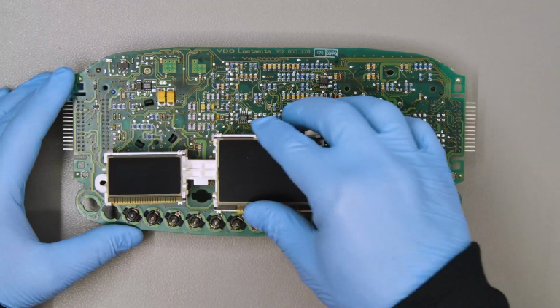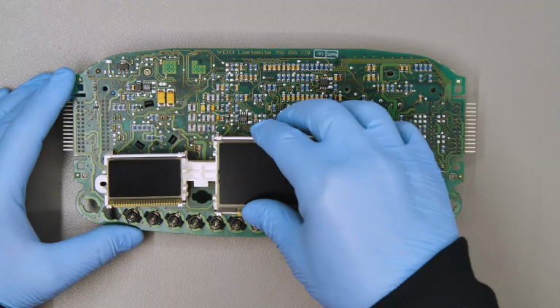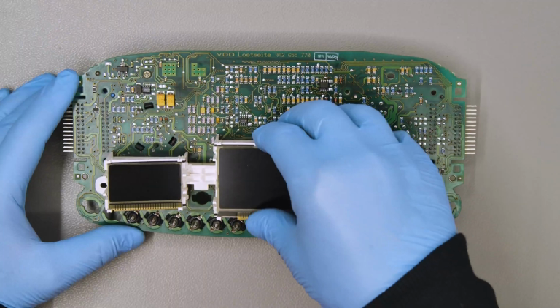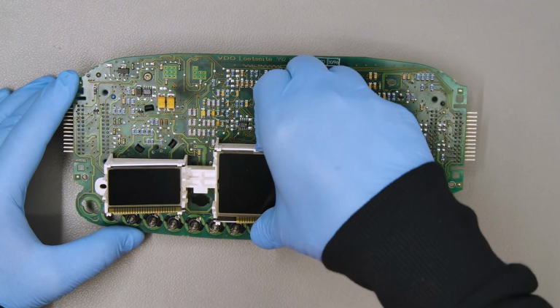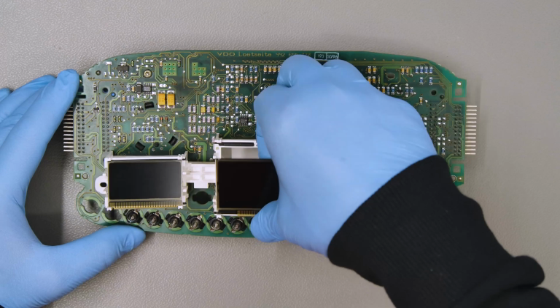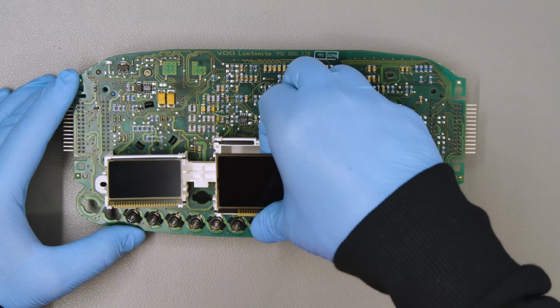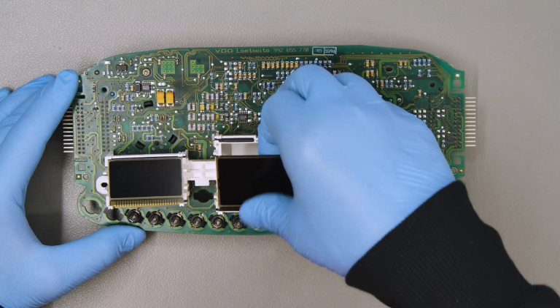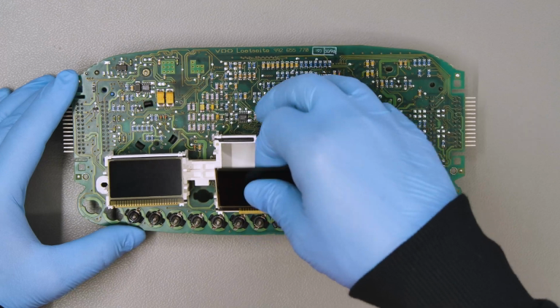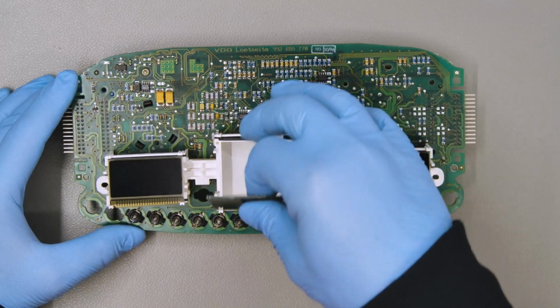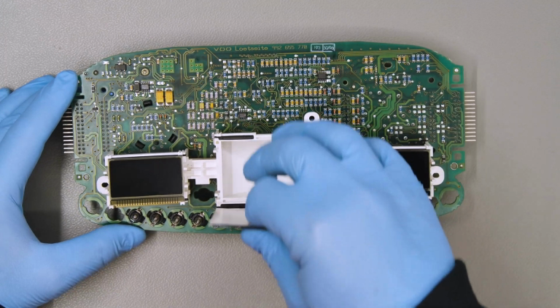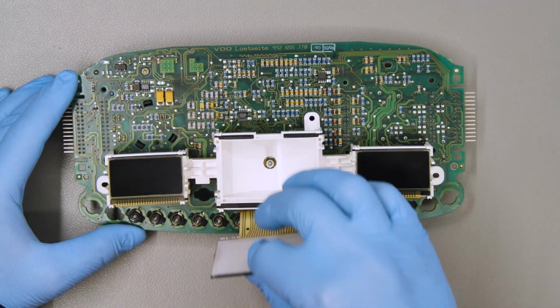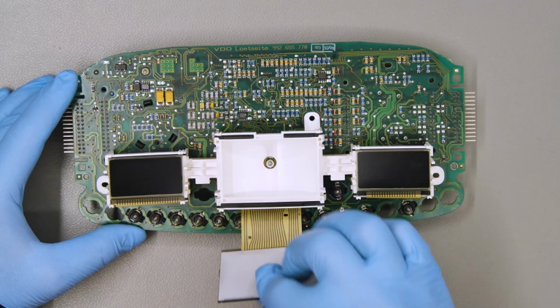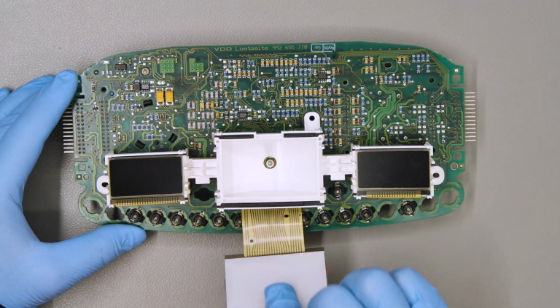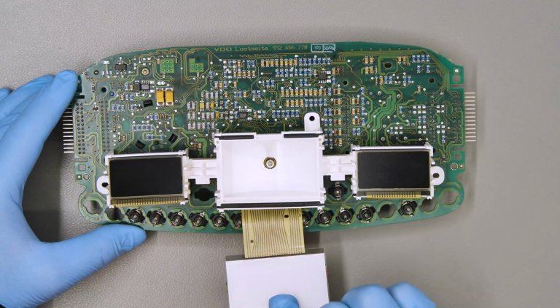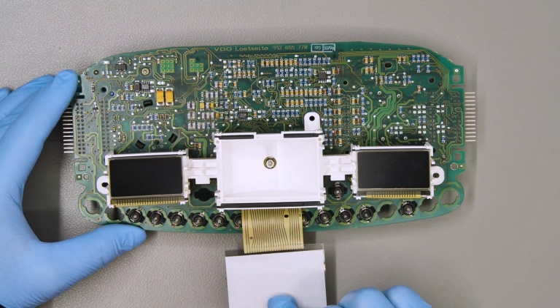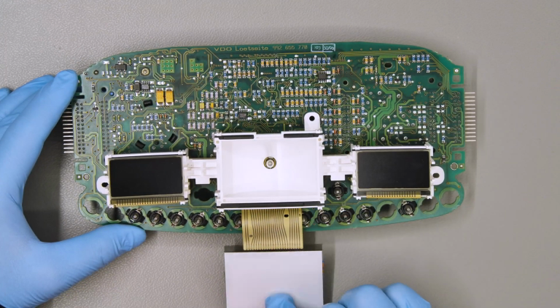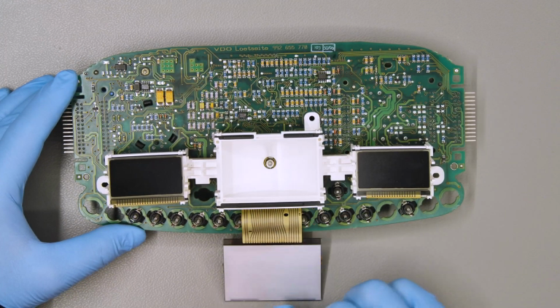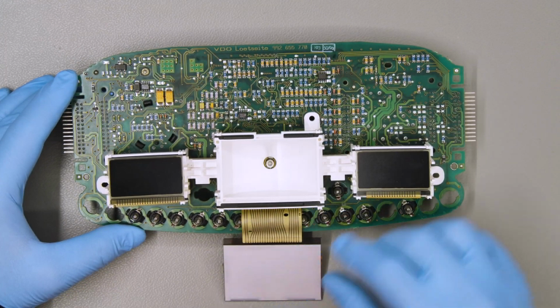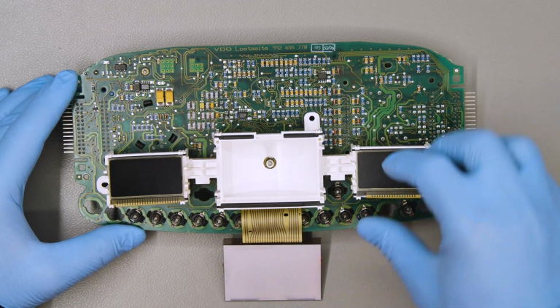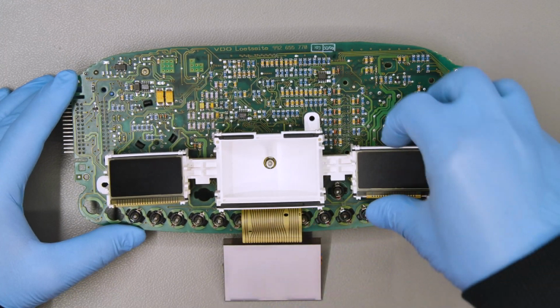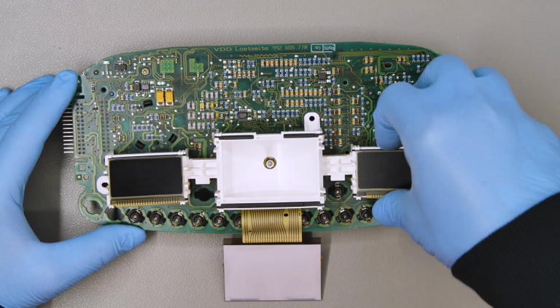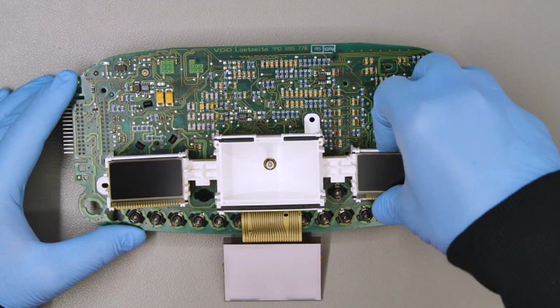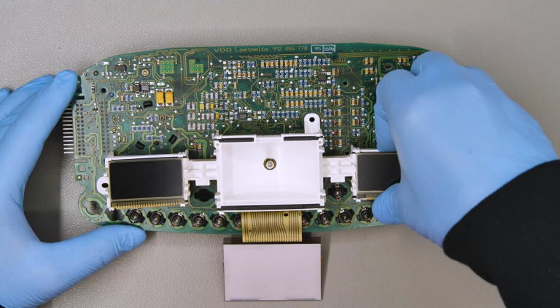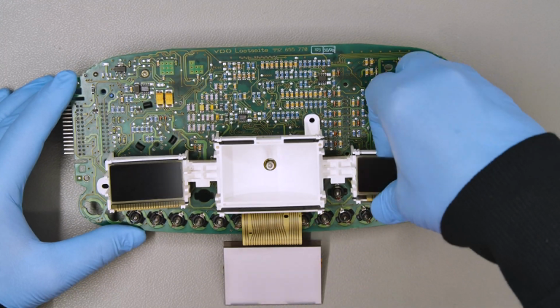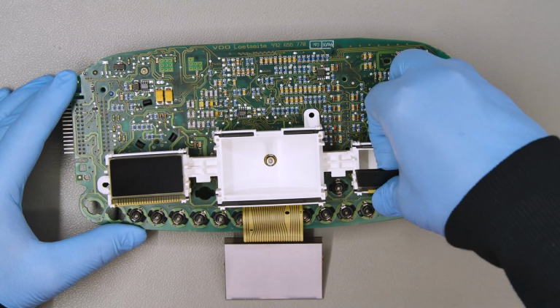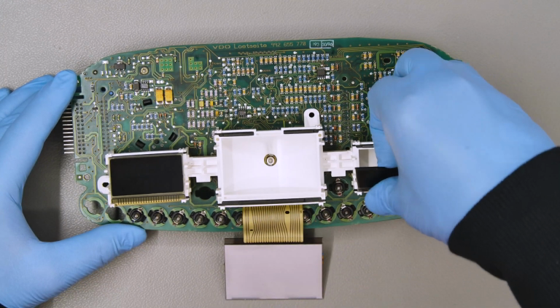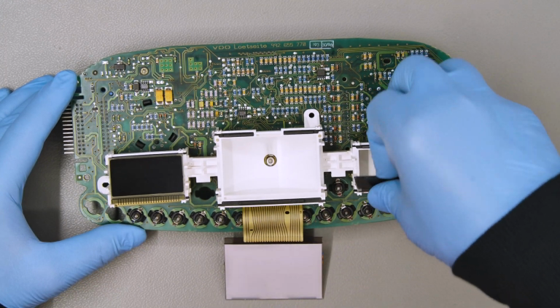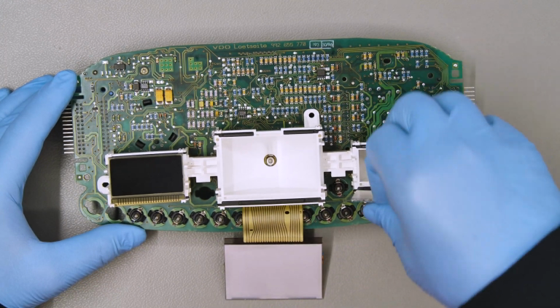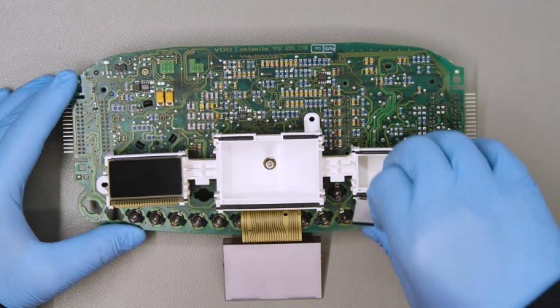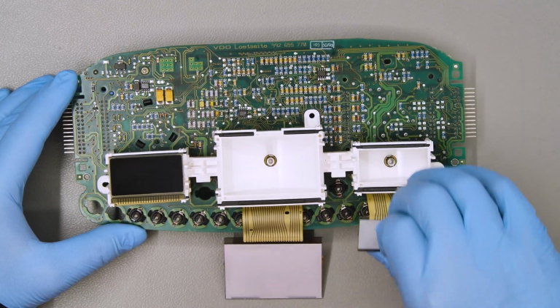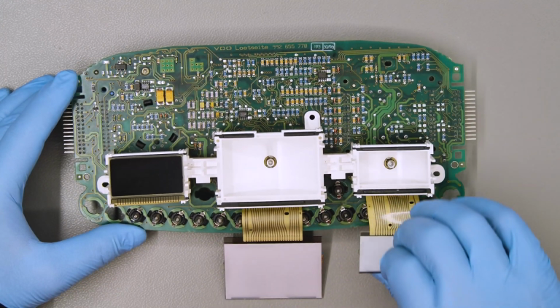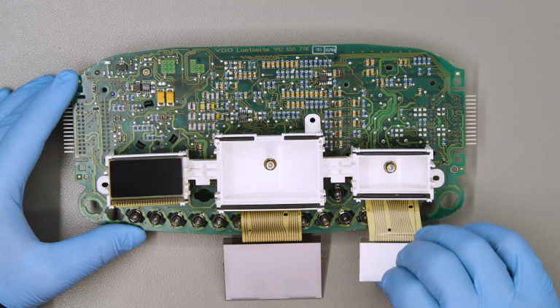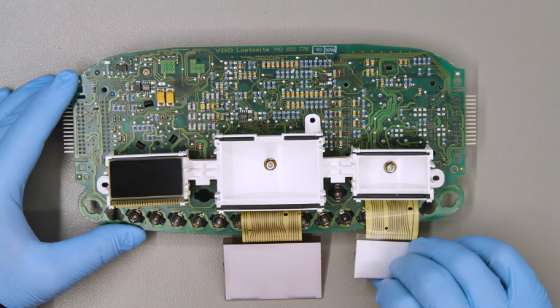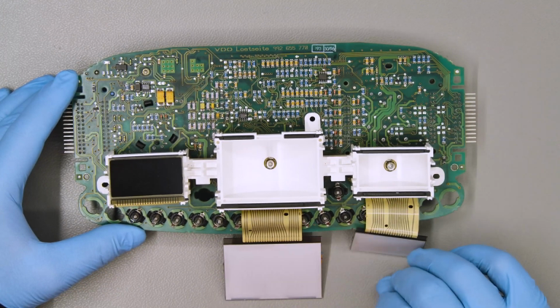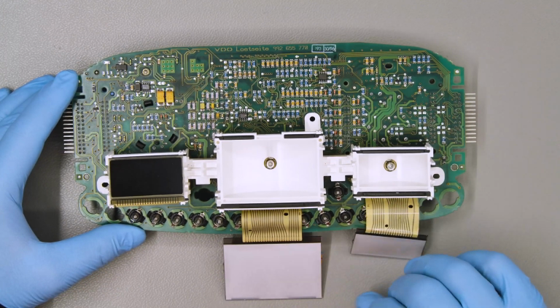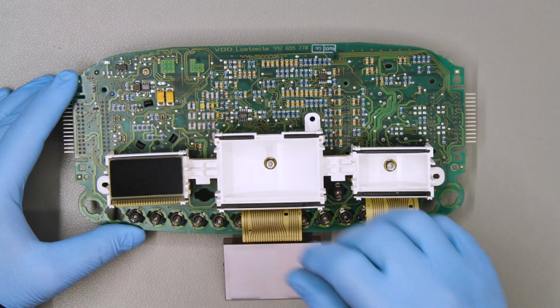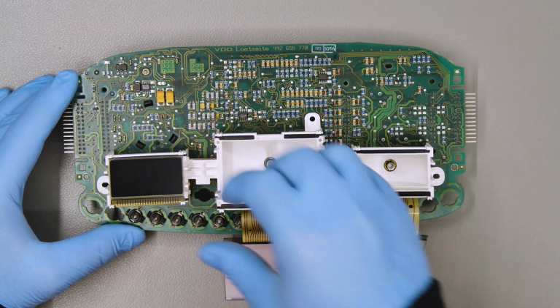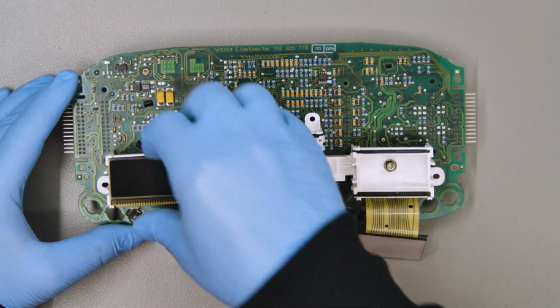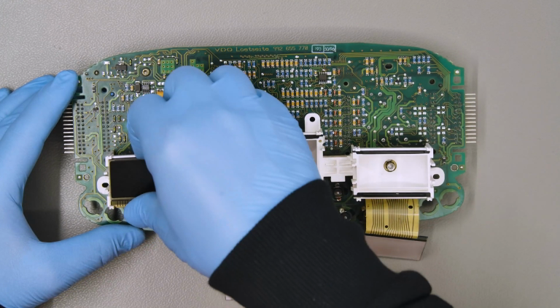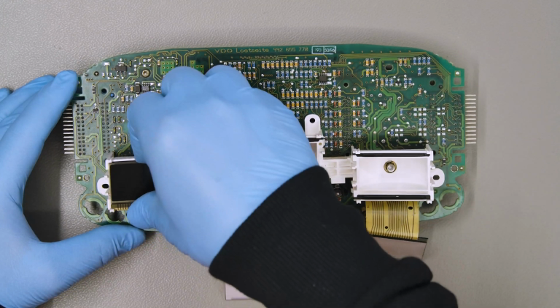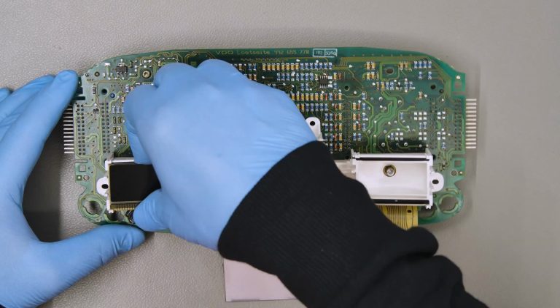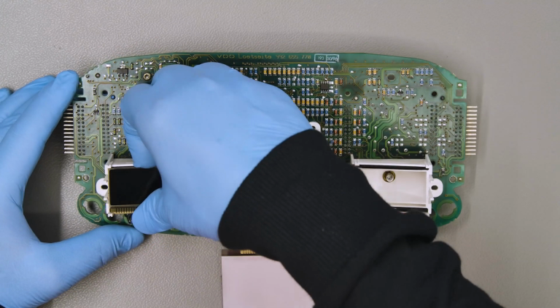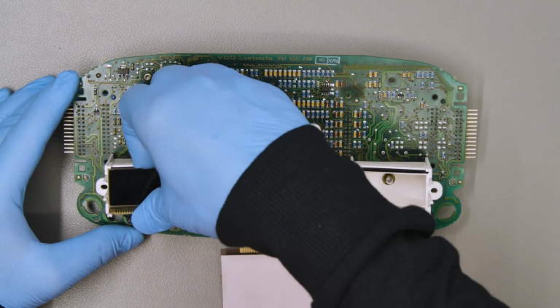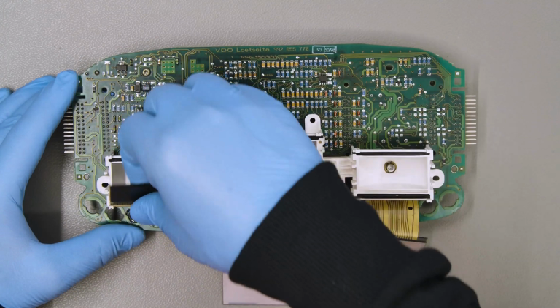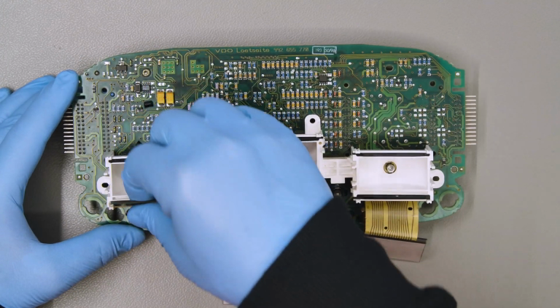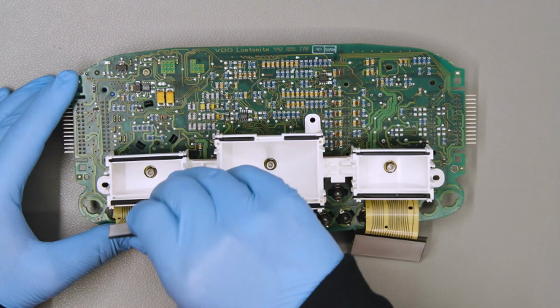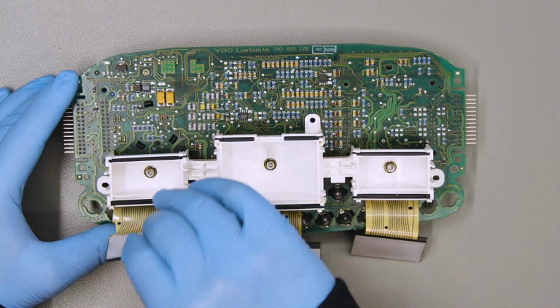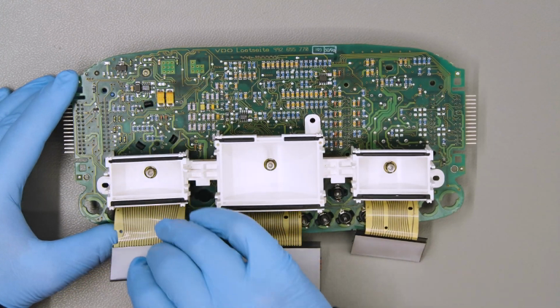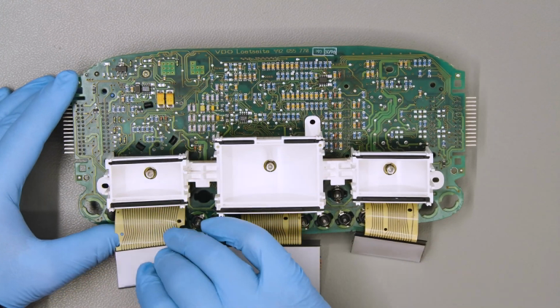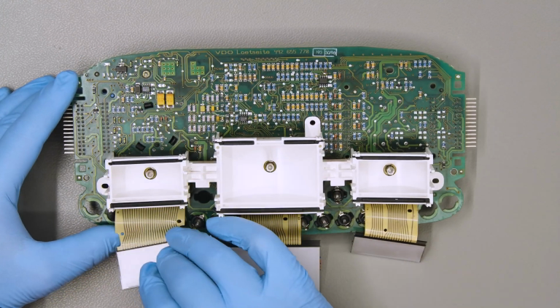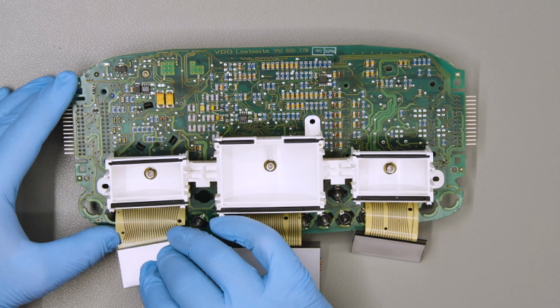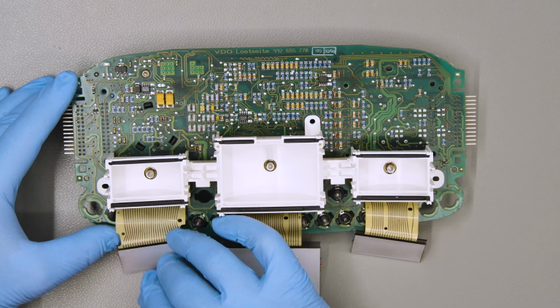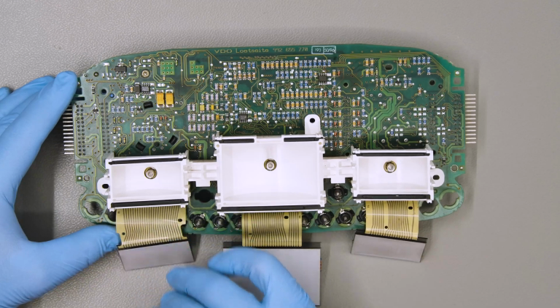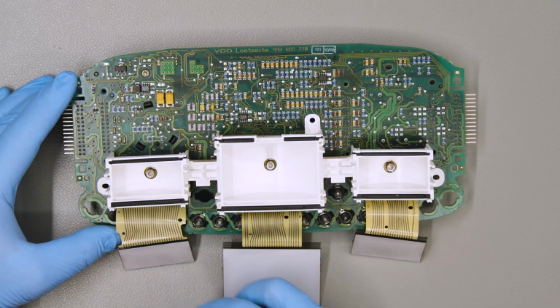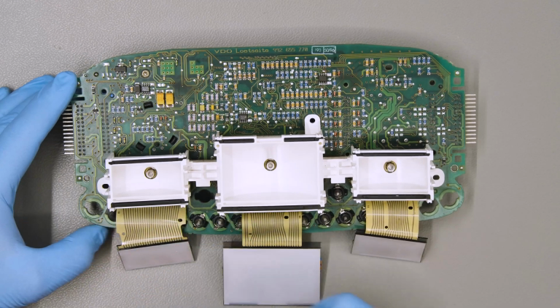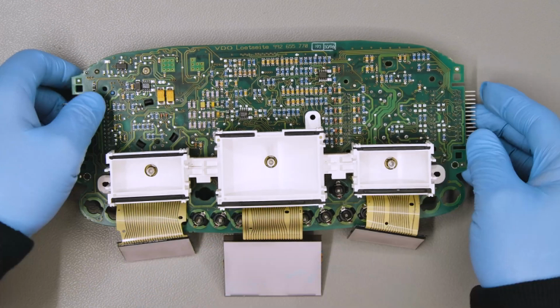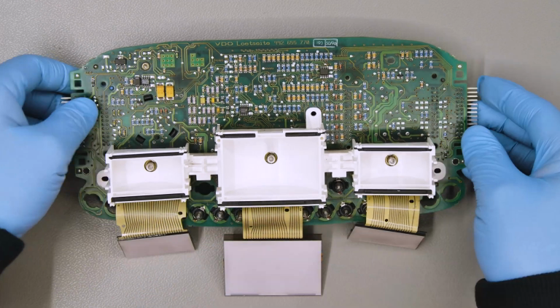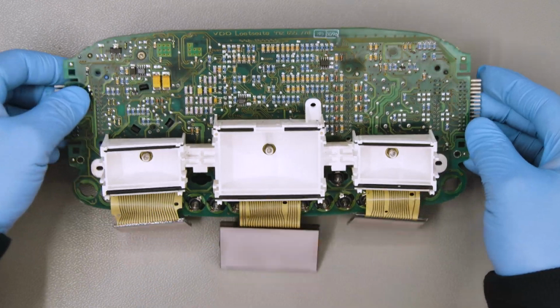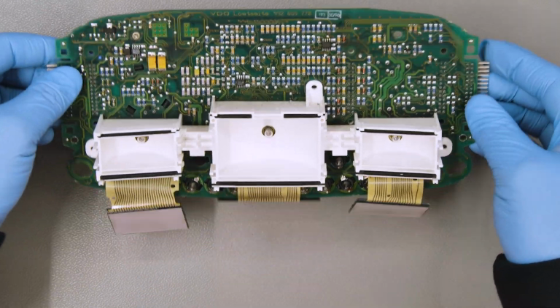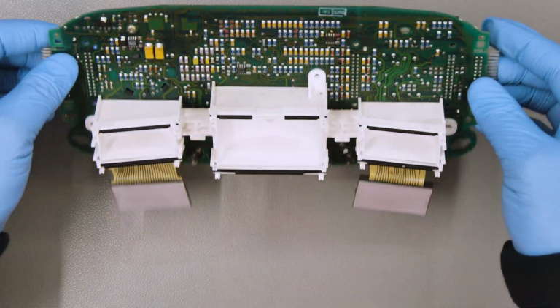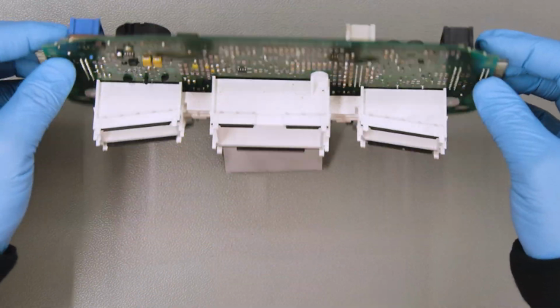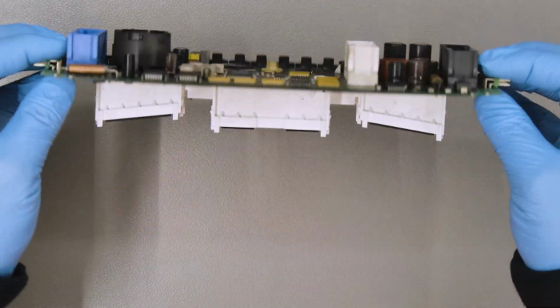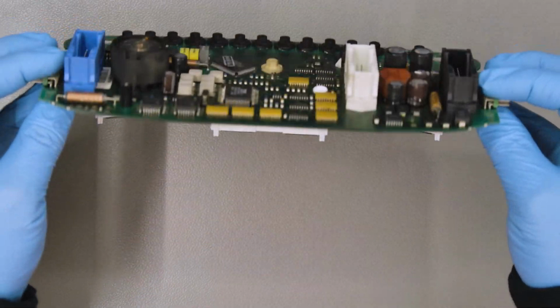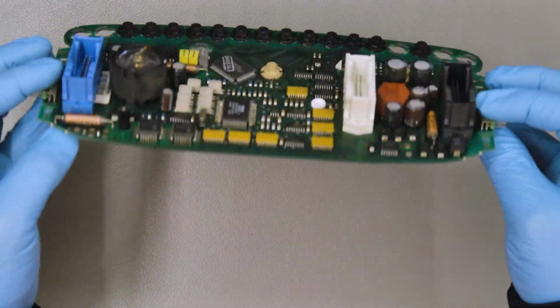Remove the three LCDs from the white plastic base, which will be removed from the board by undoing it from the back.